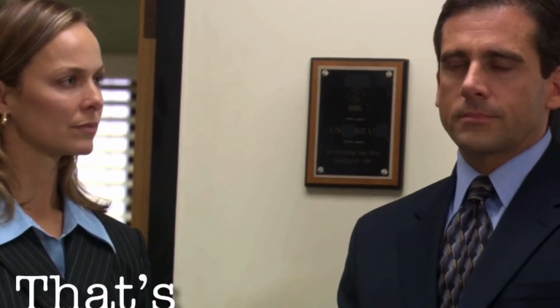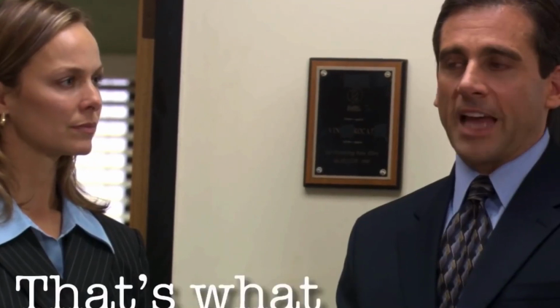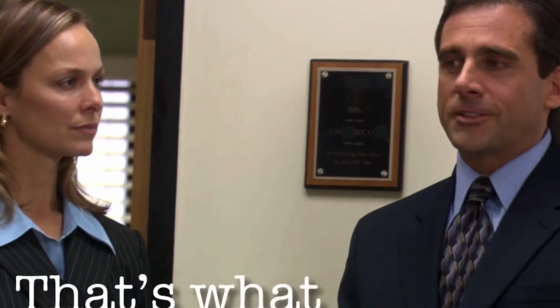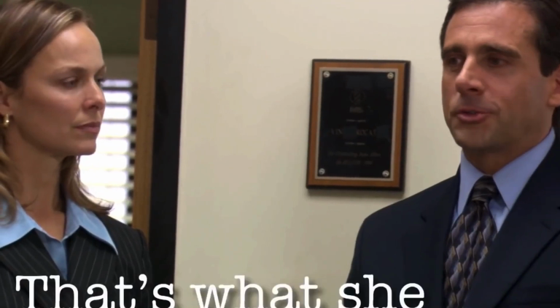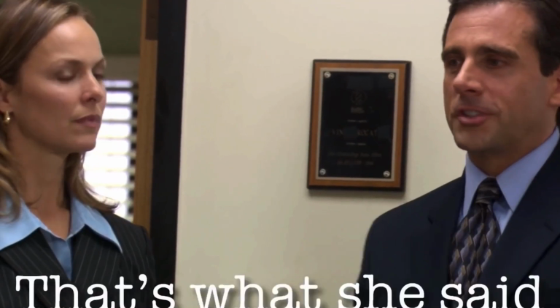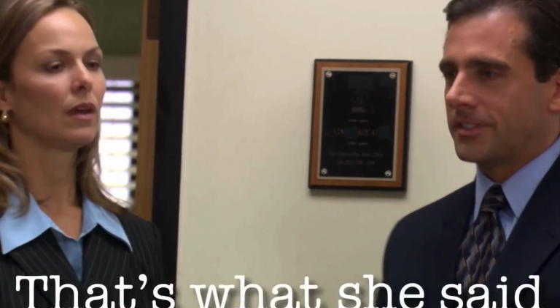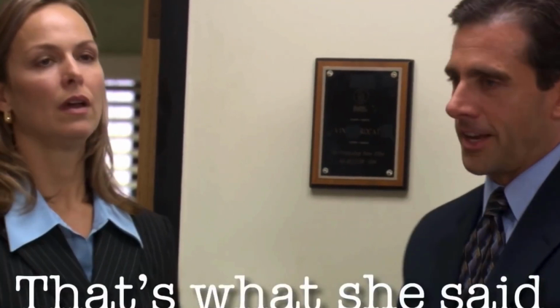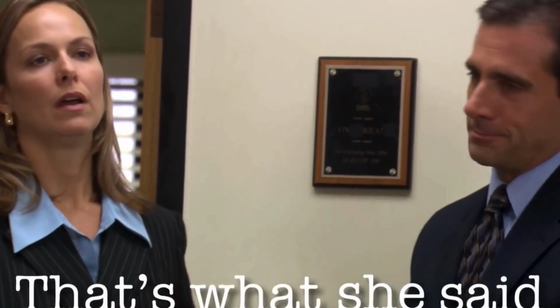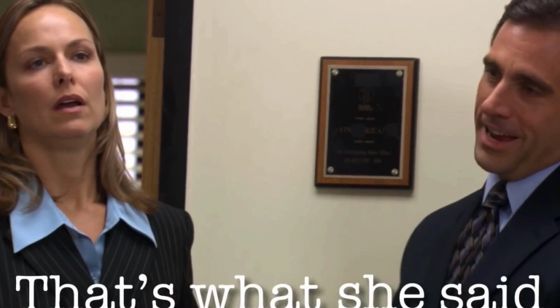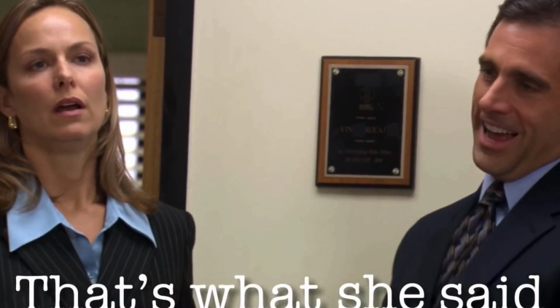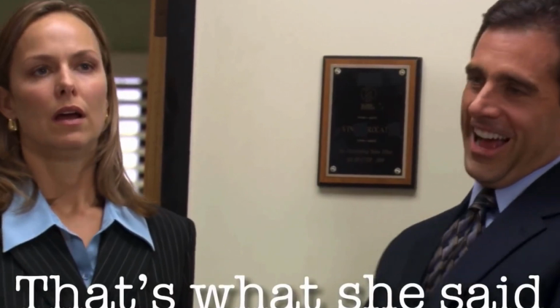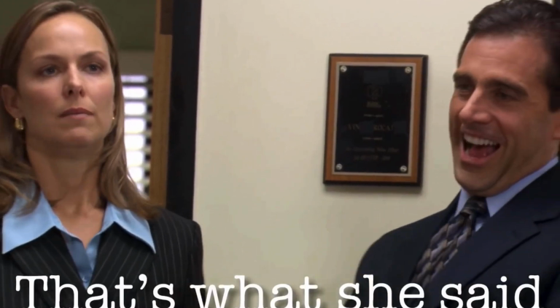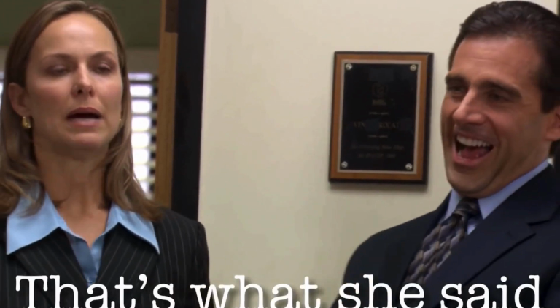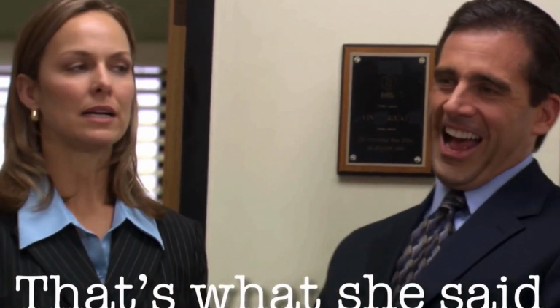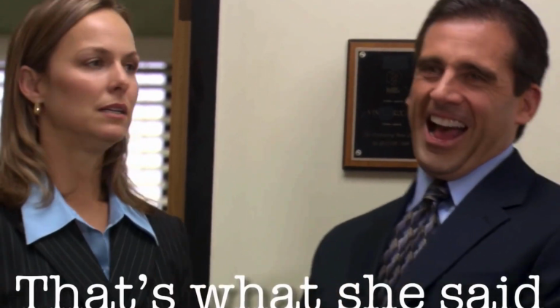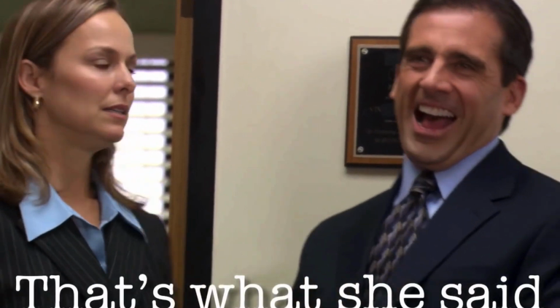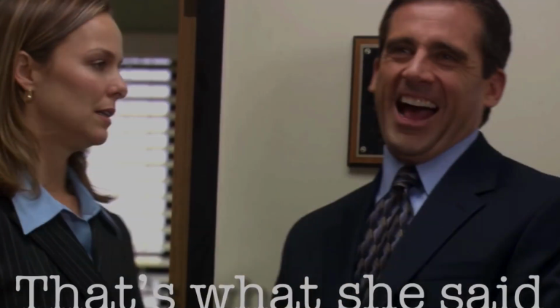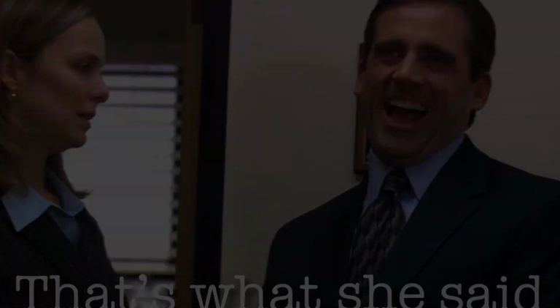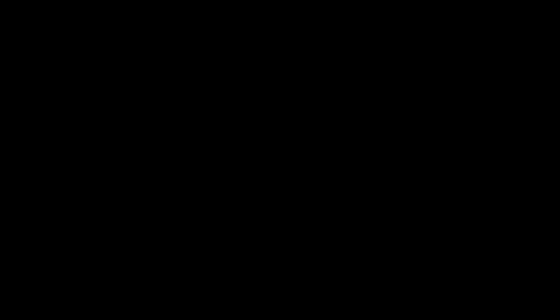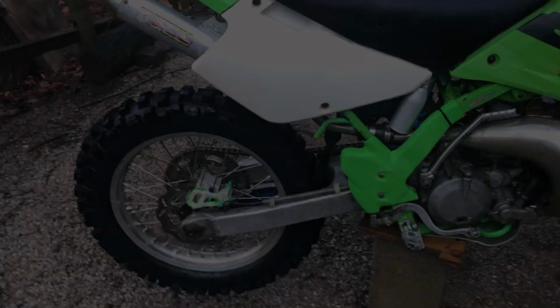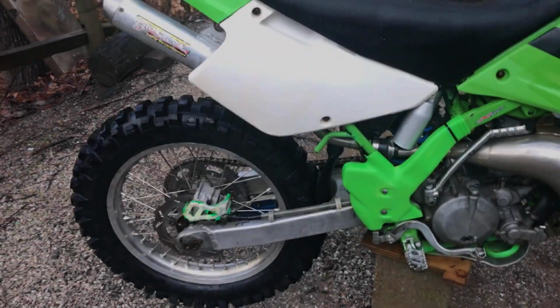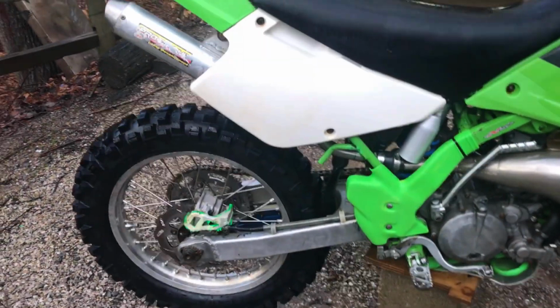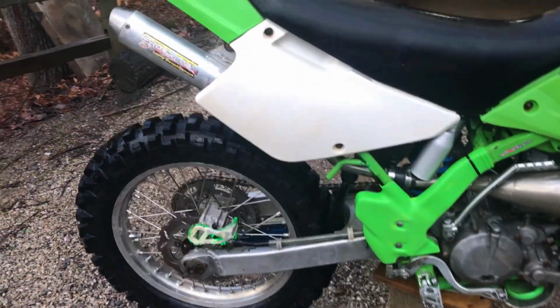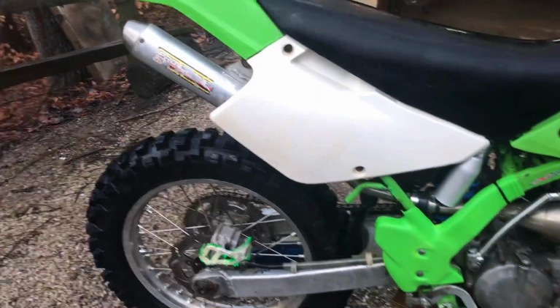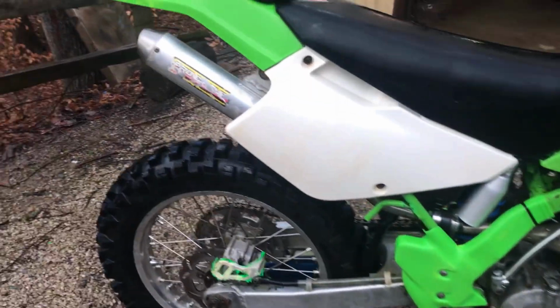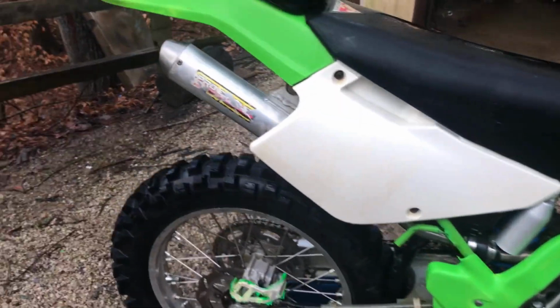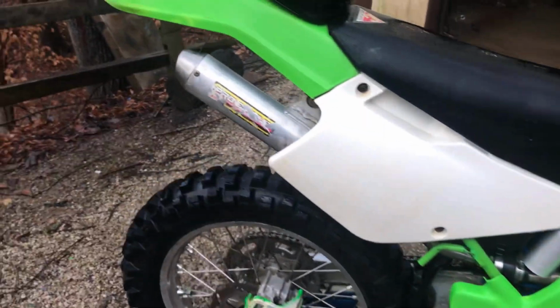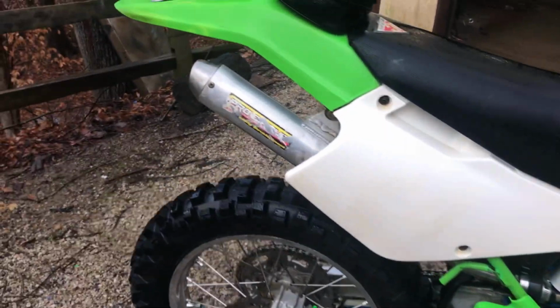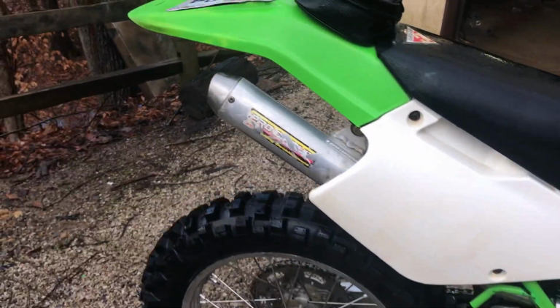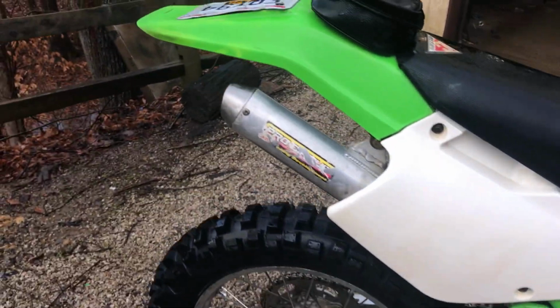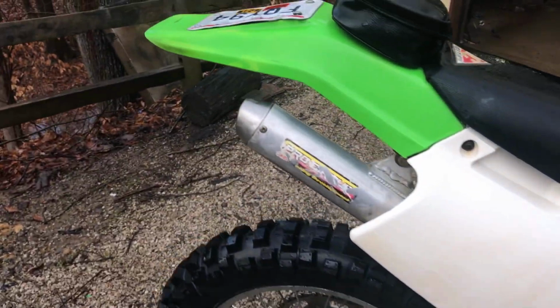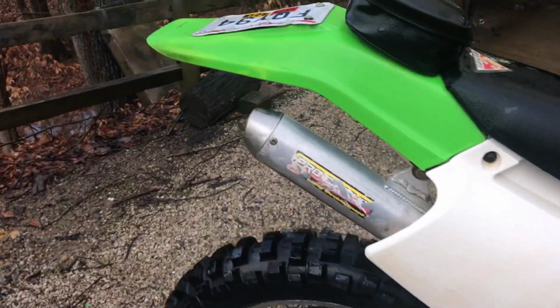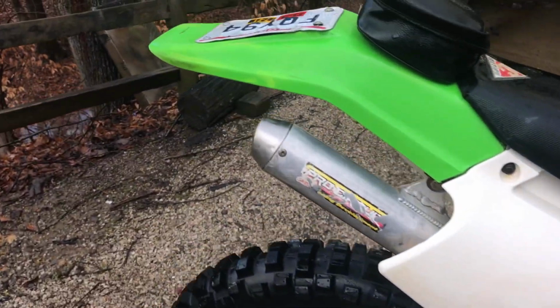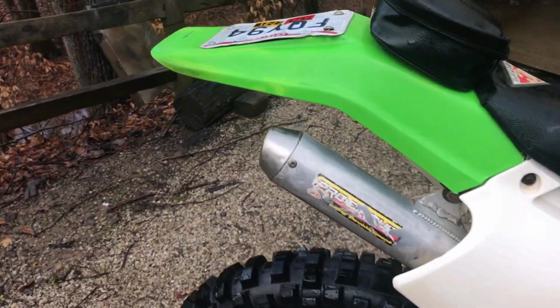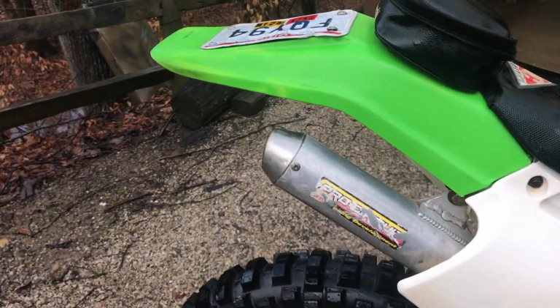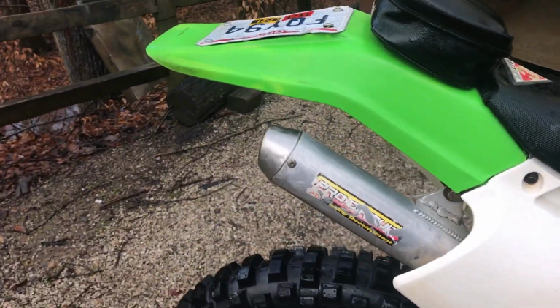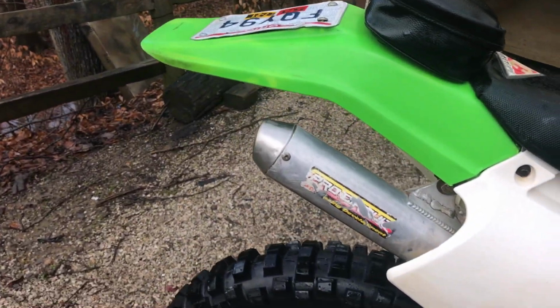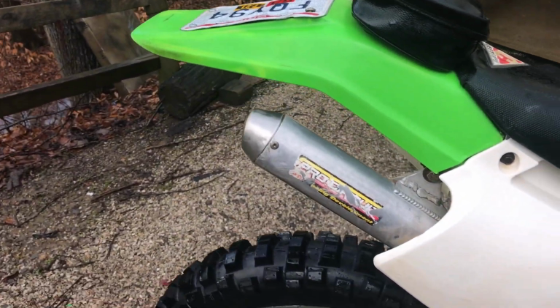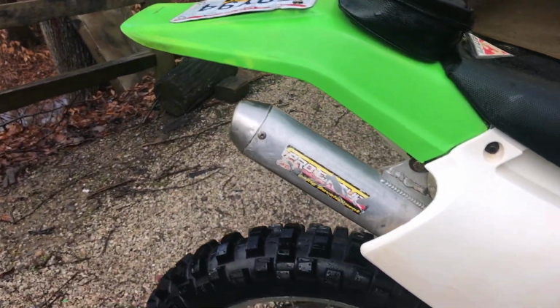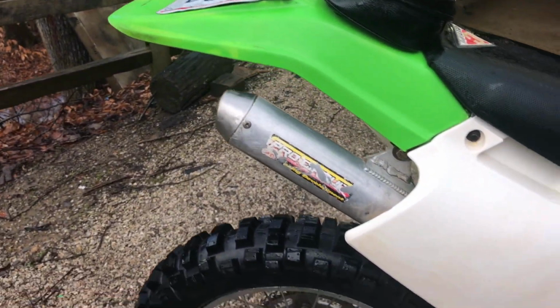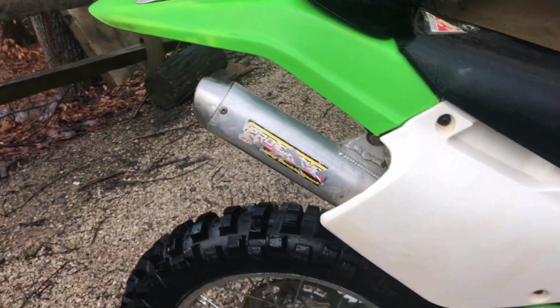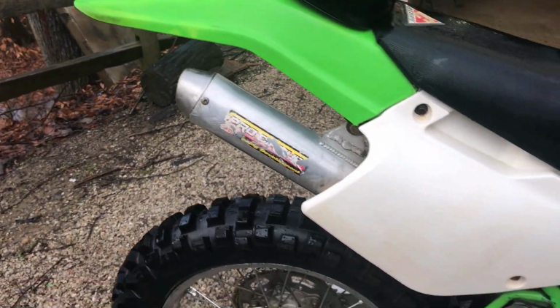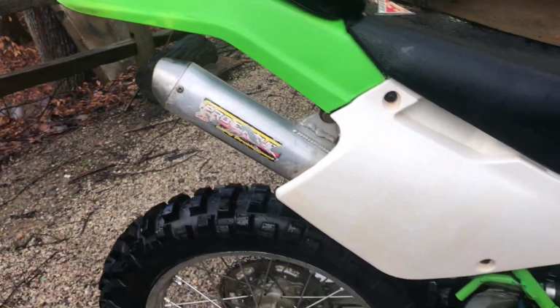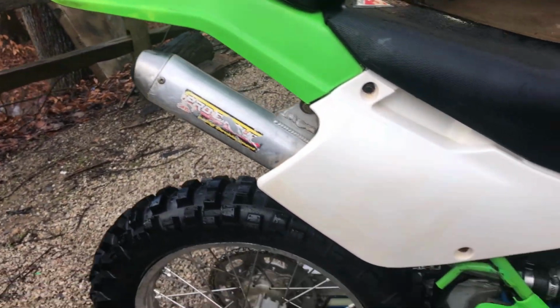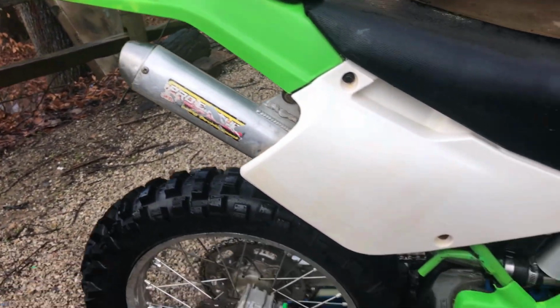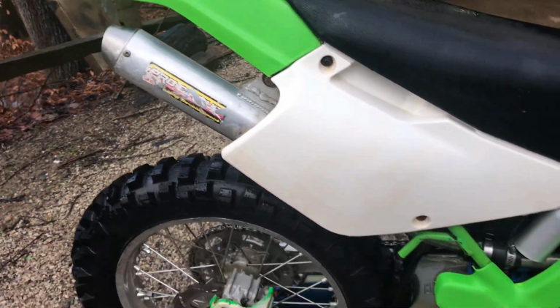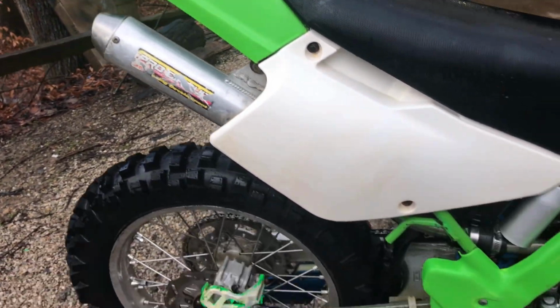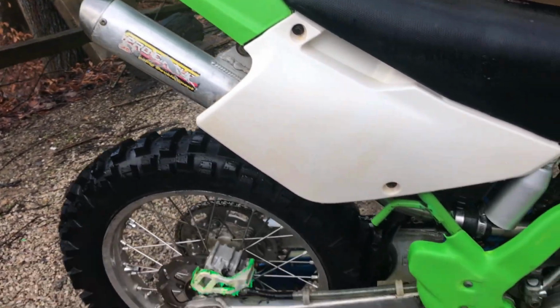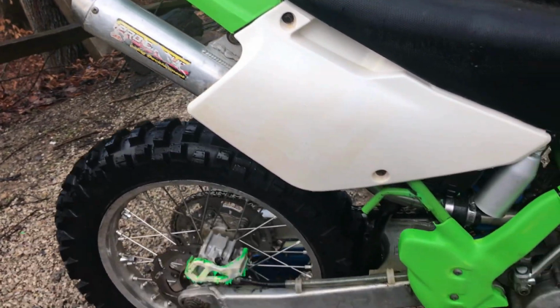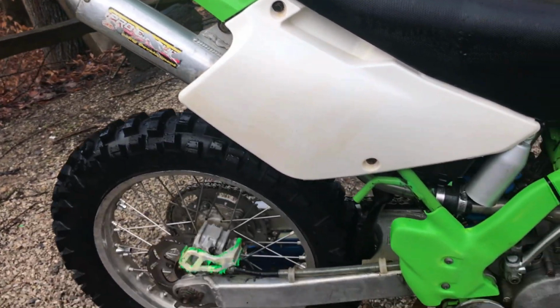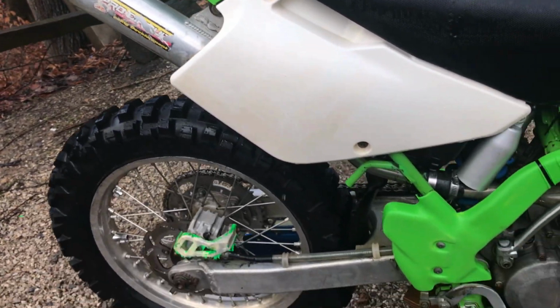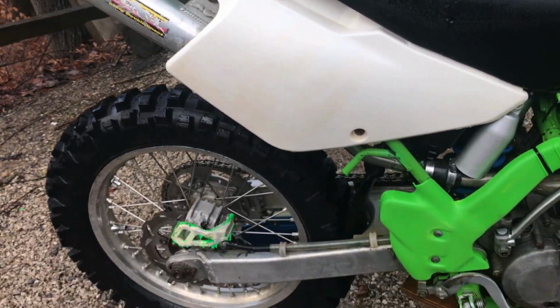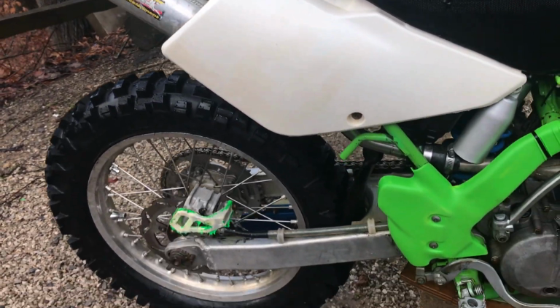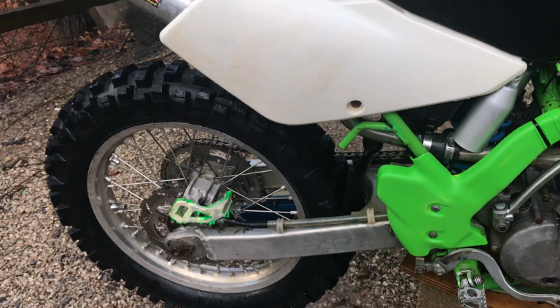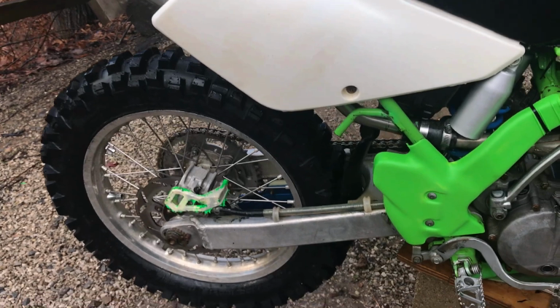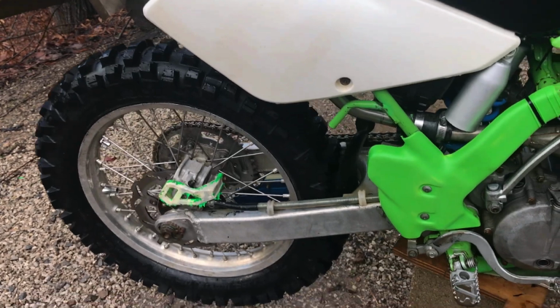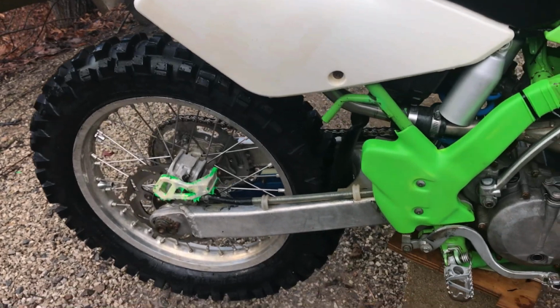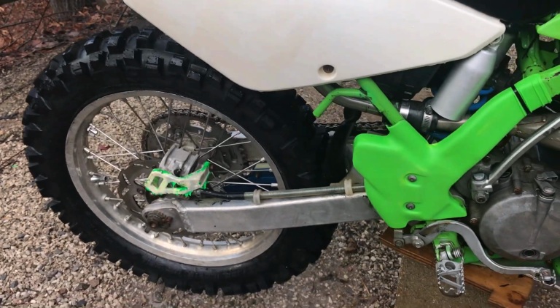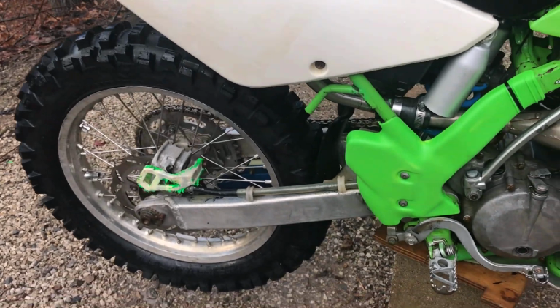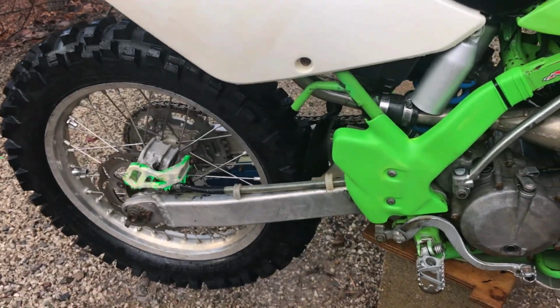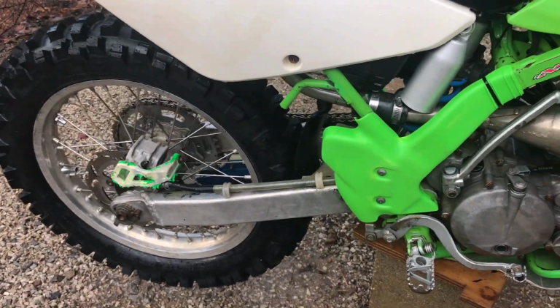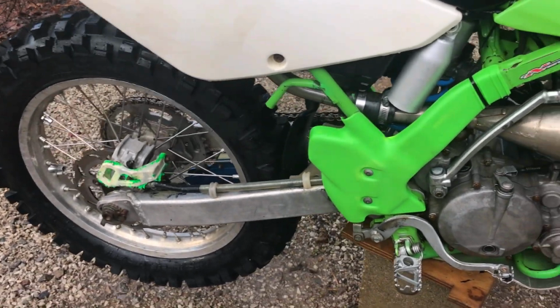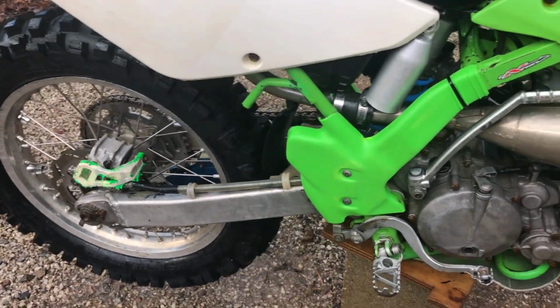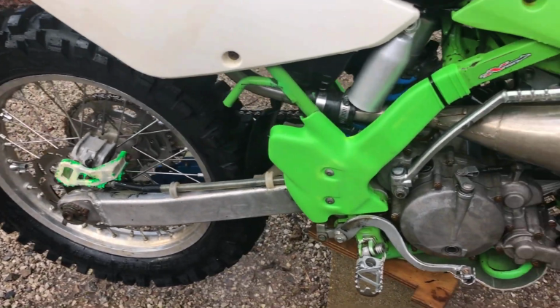That's what she said! And it's not new, but it's clean.